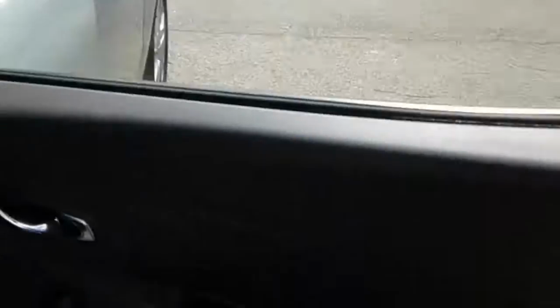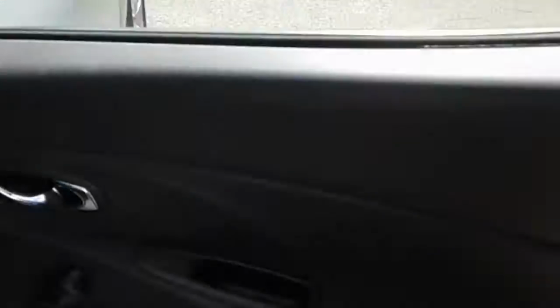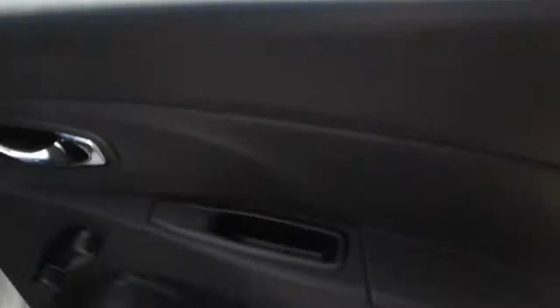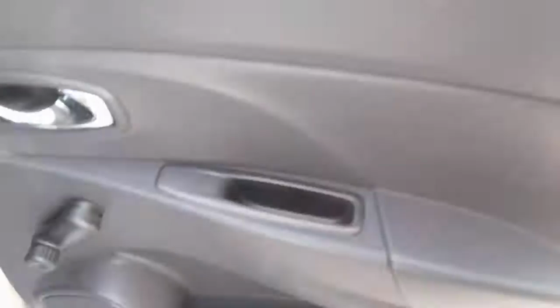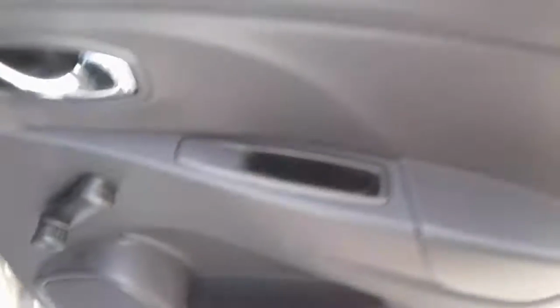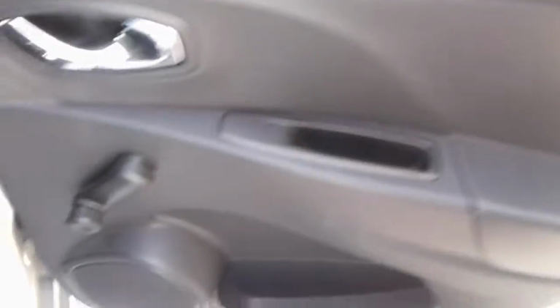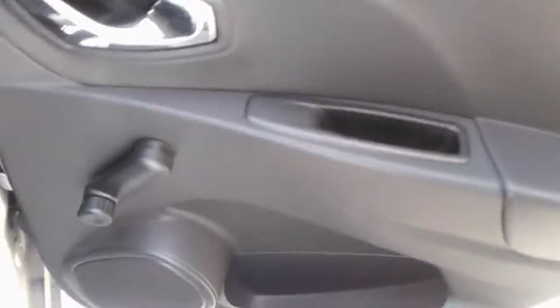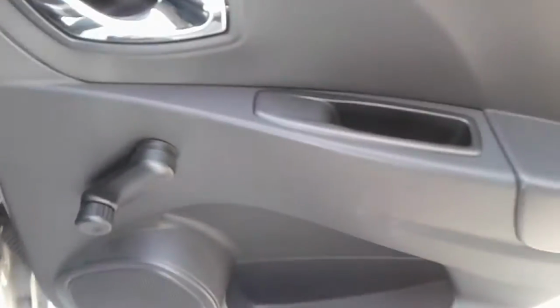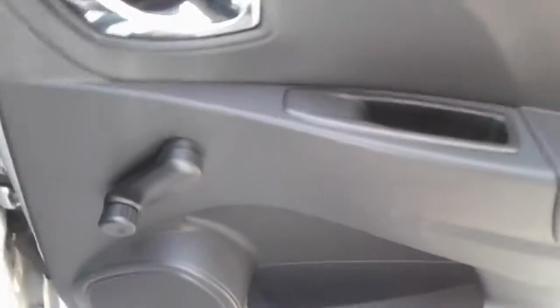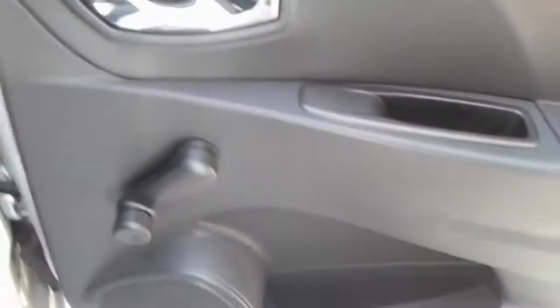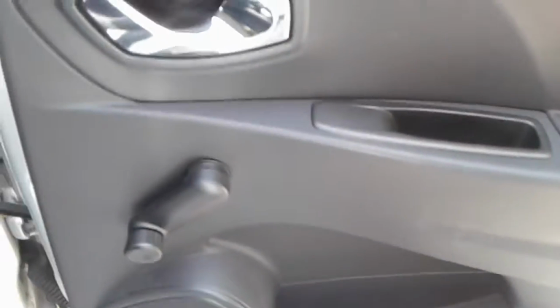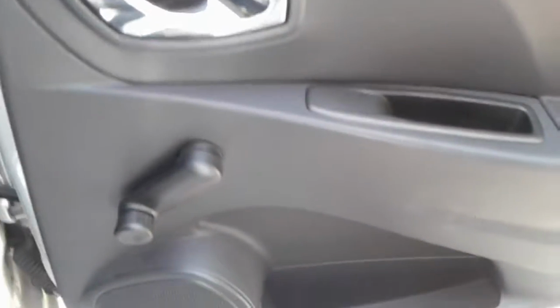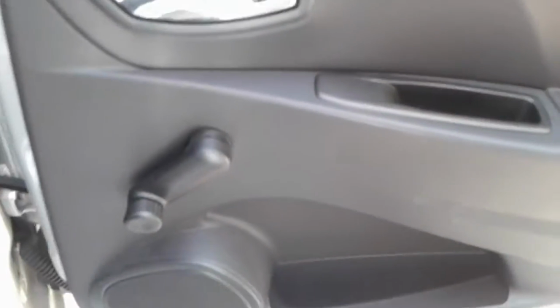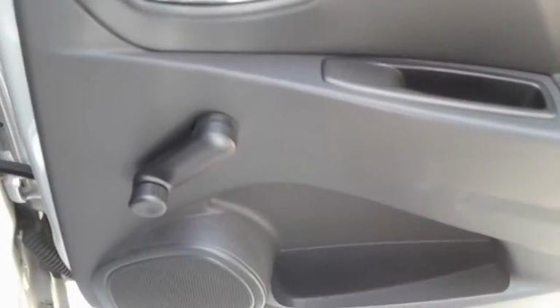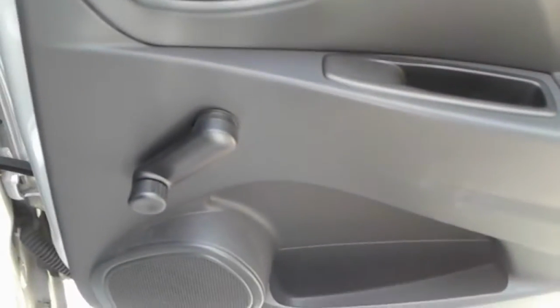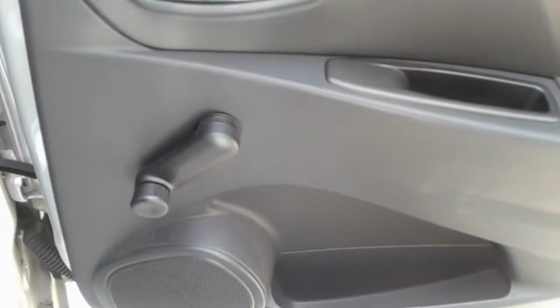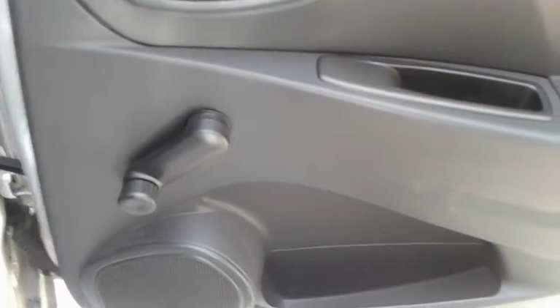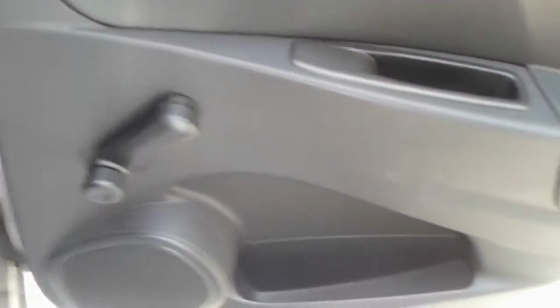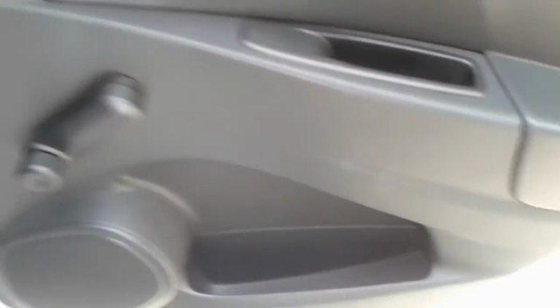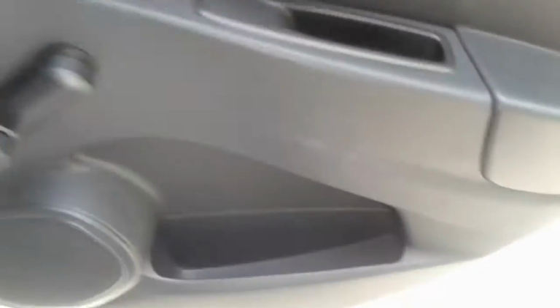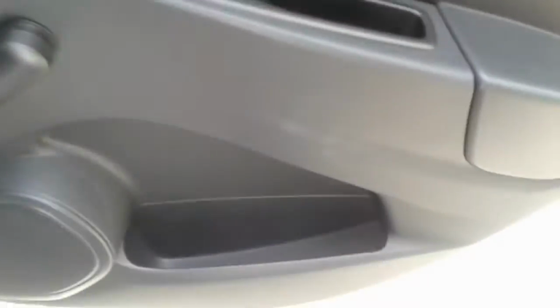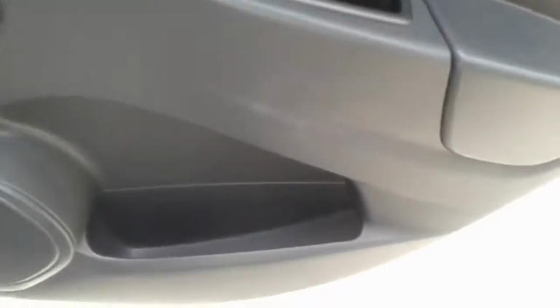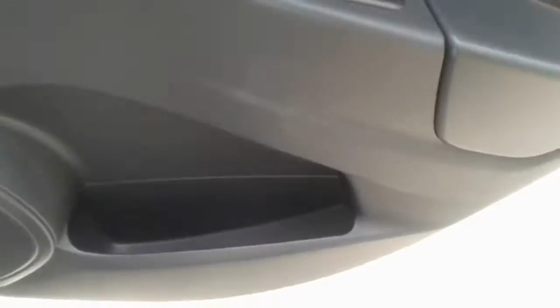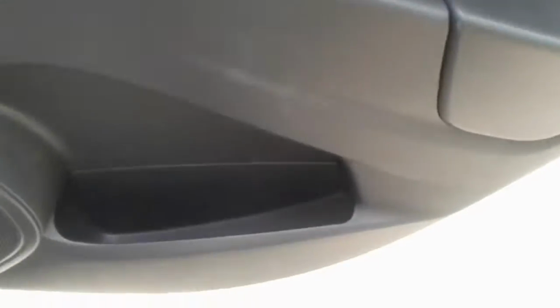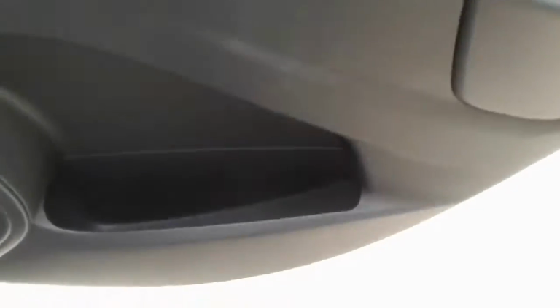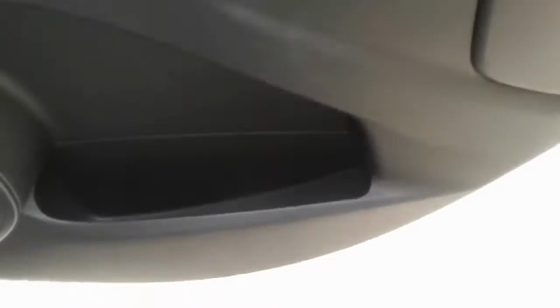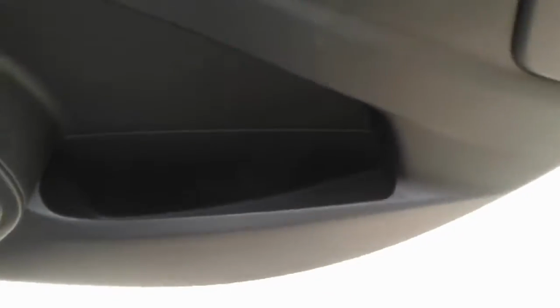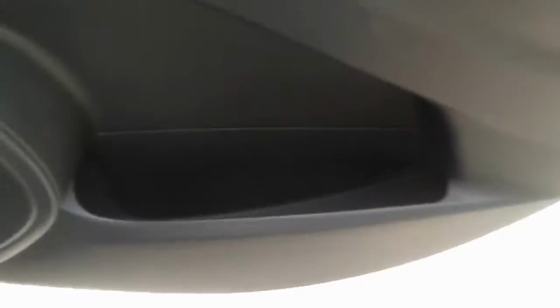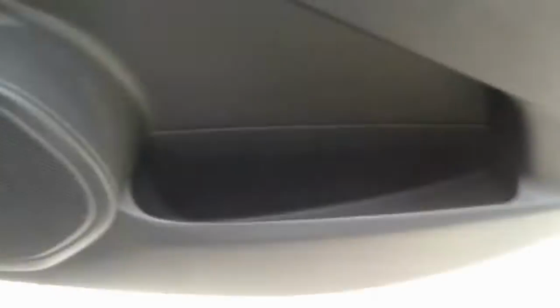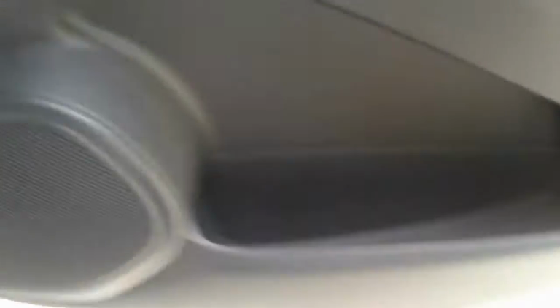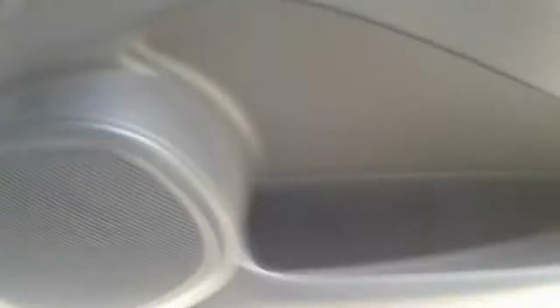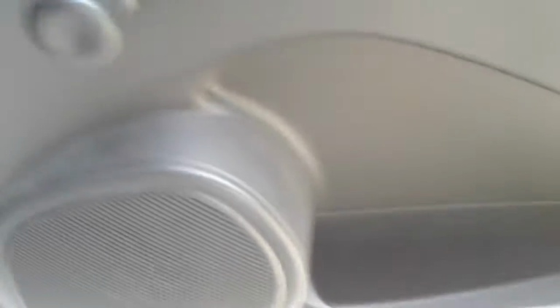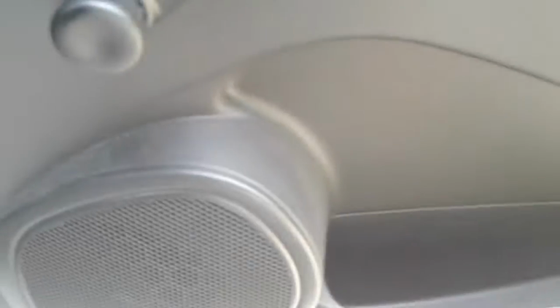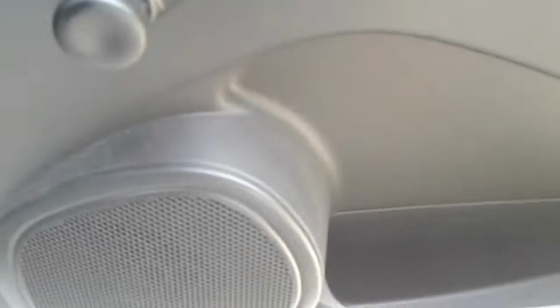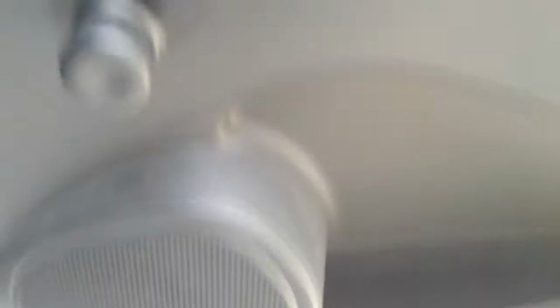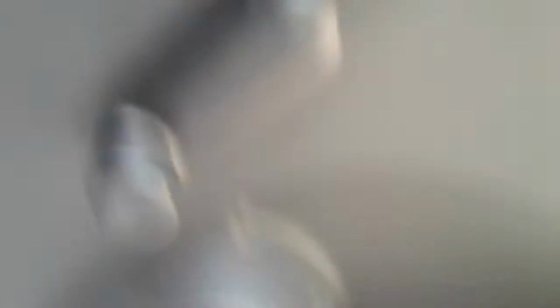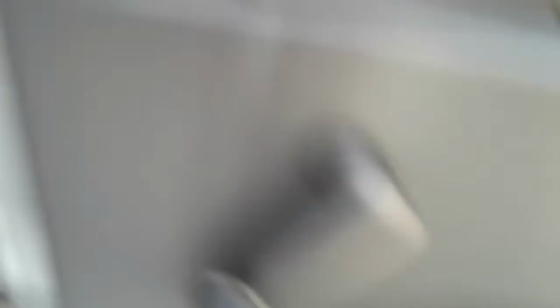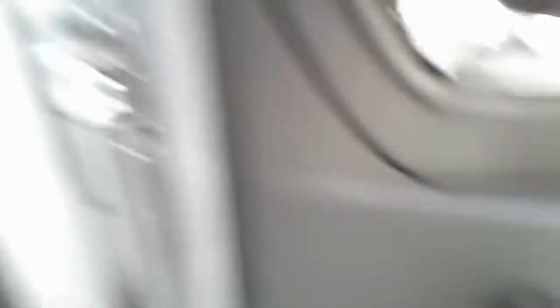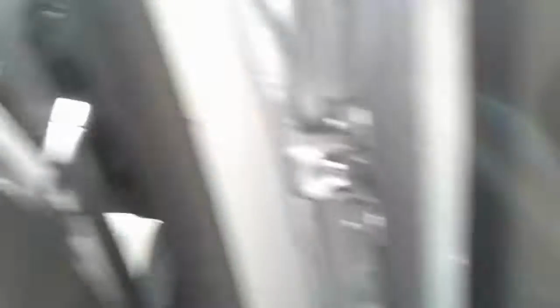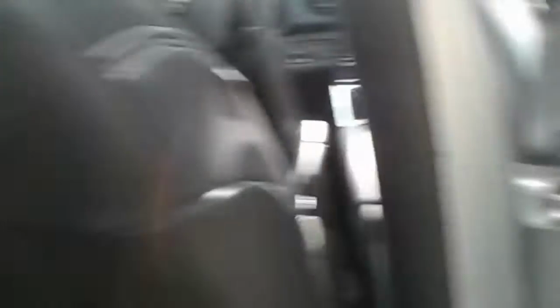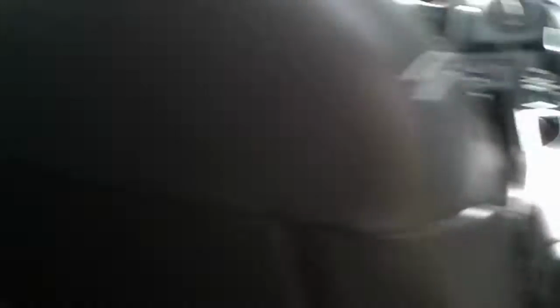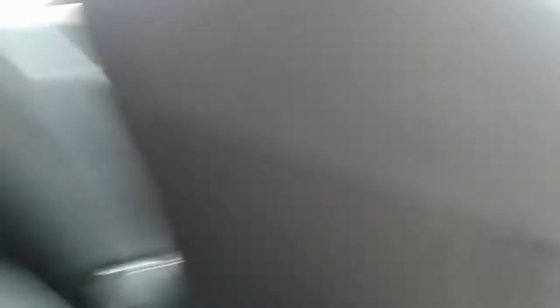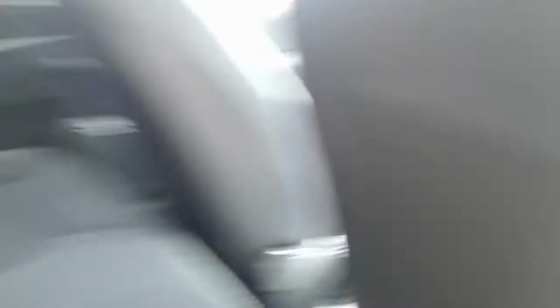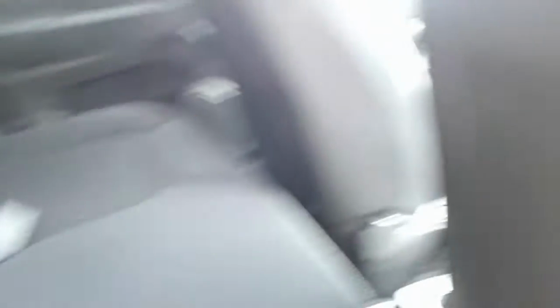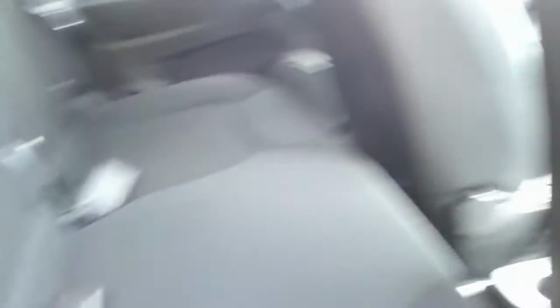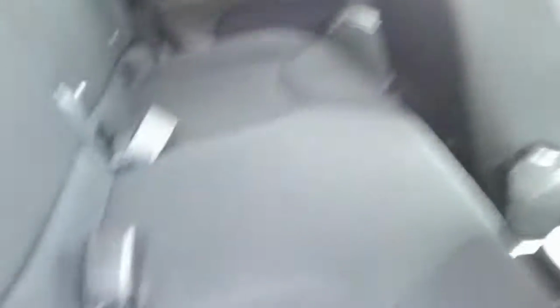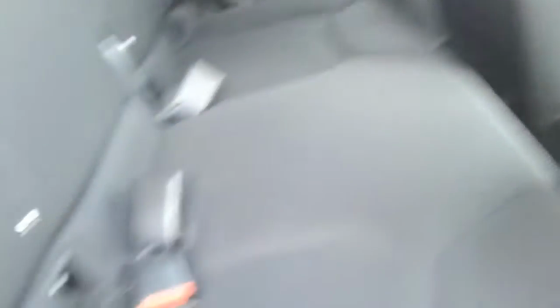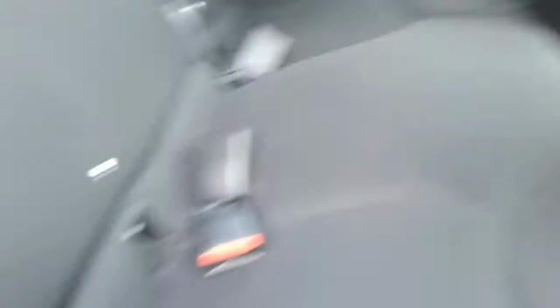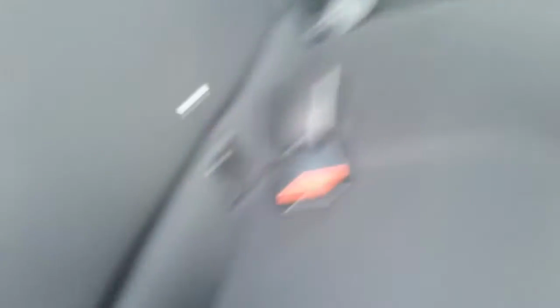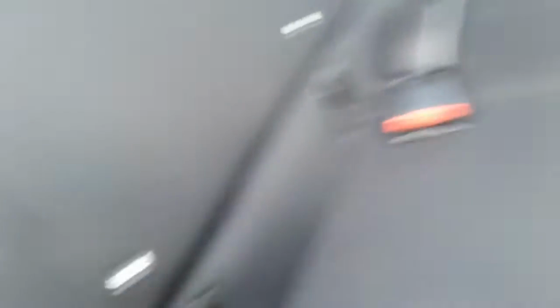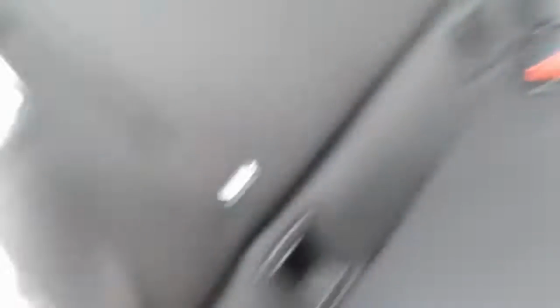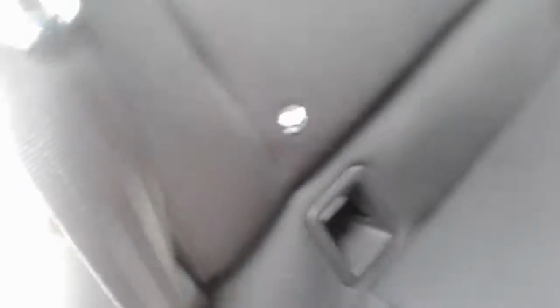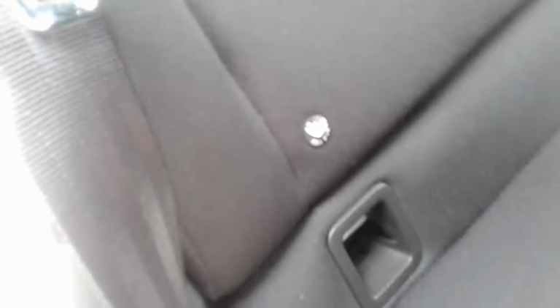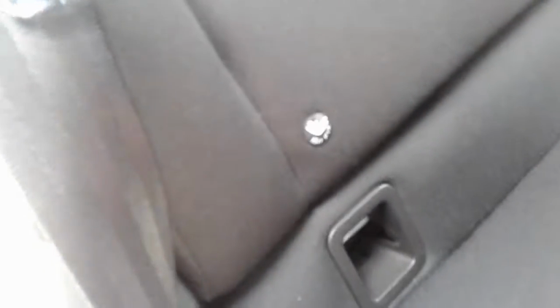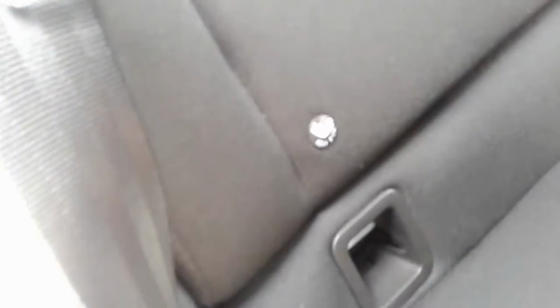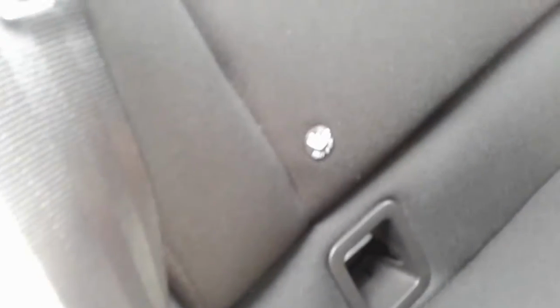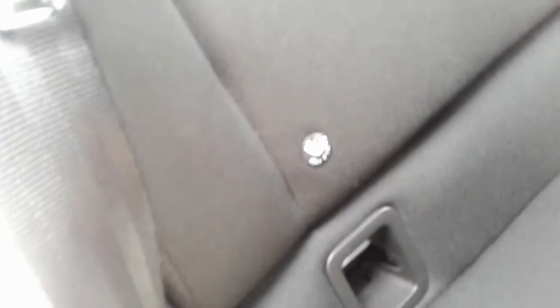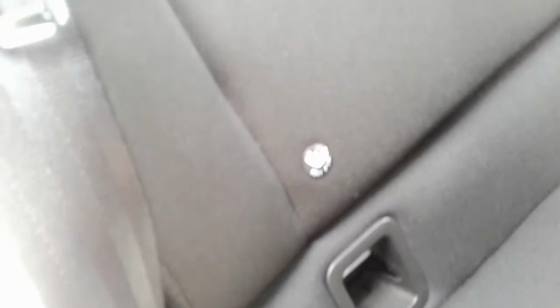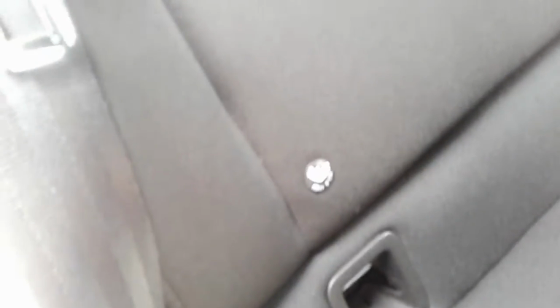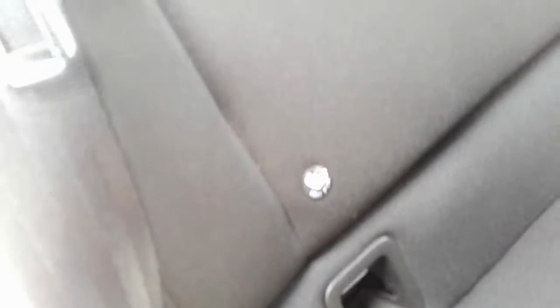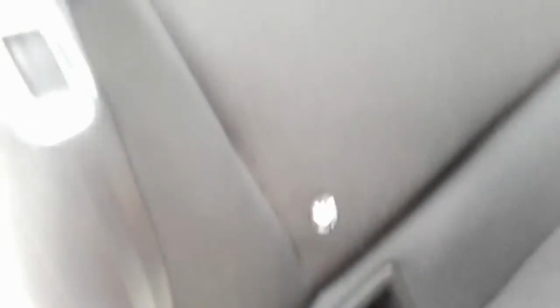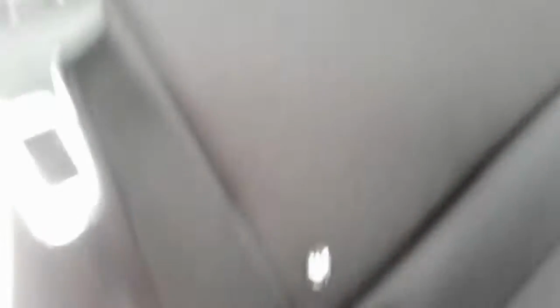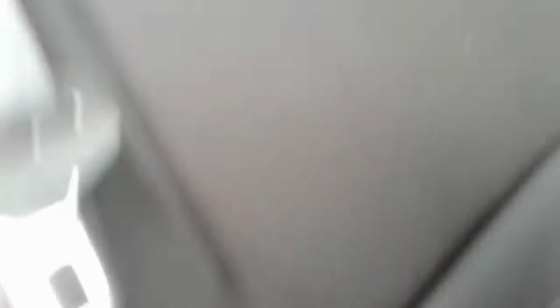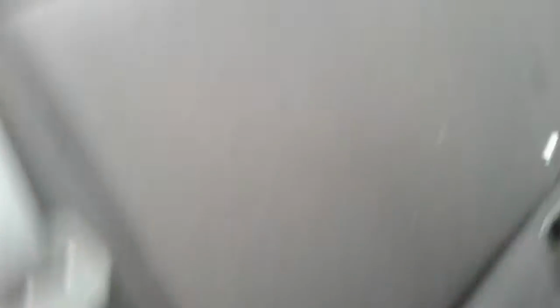We do have manual rear windows, a medium sized storage pocket and door speaker. There is also Isofix.